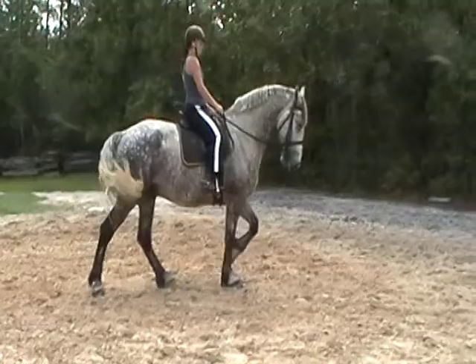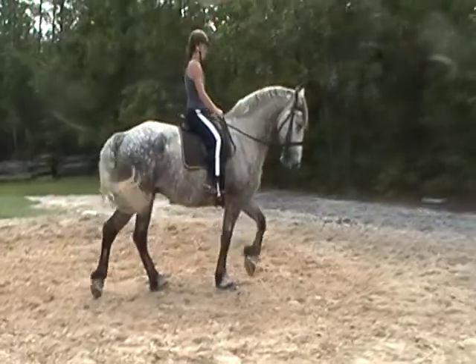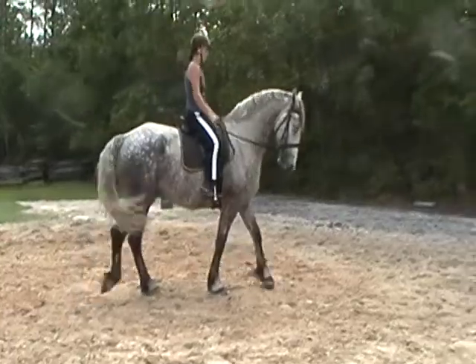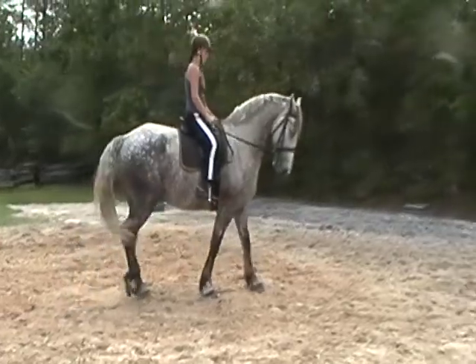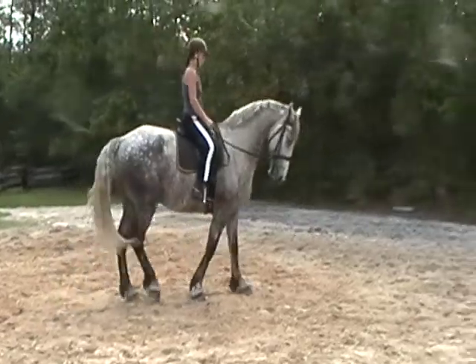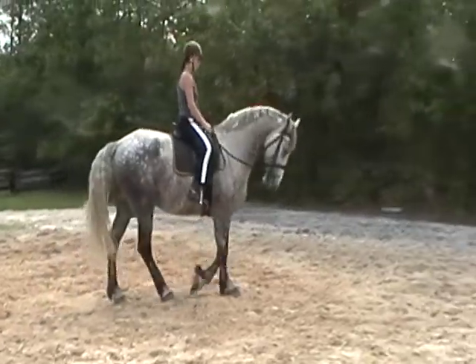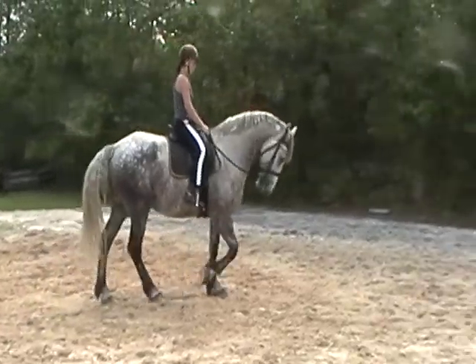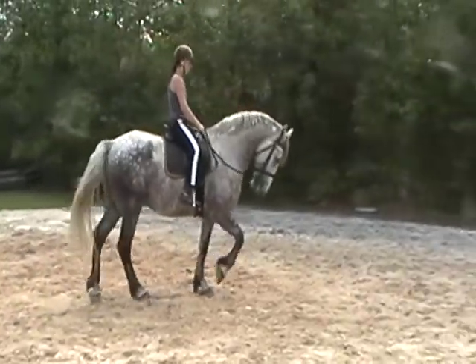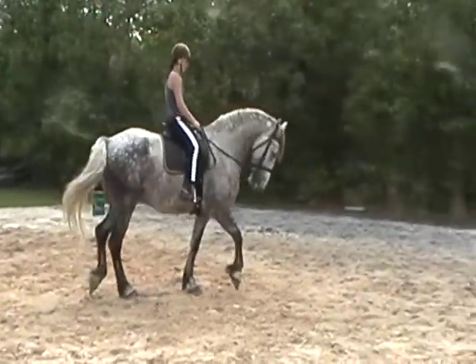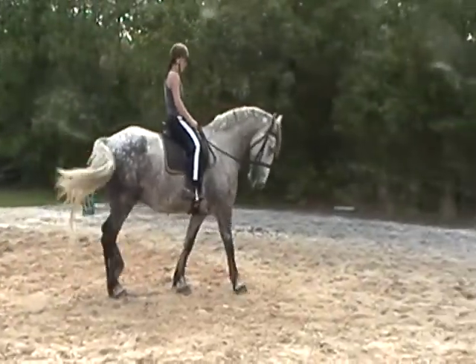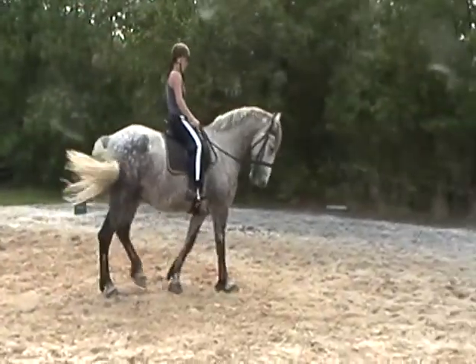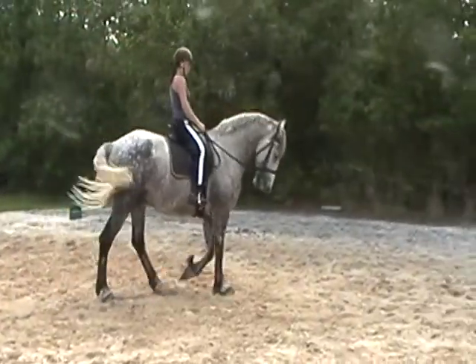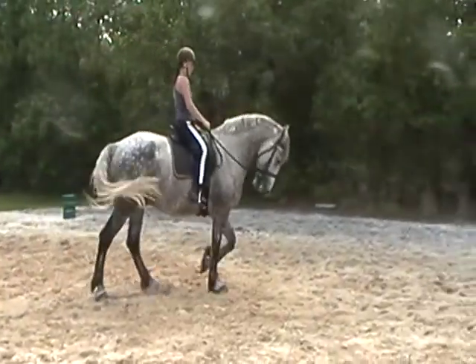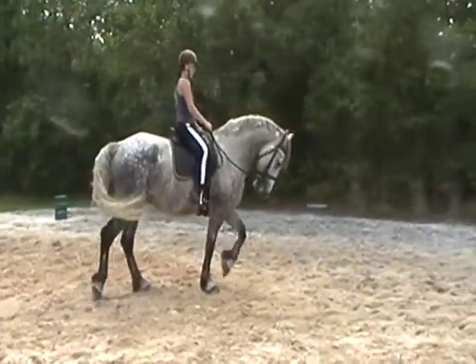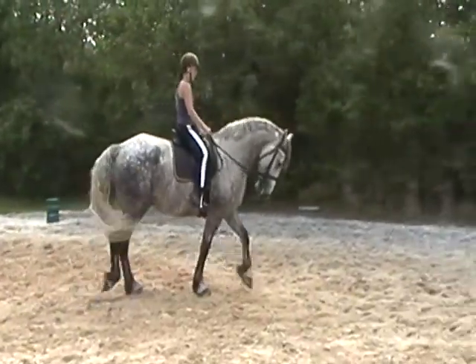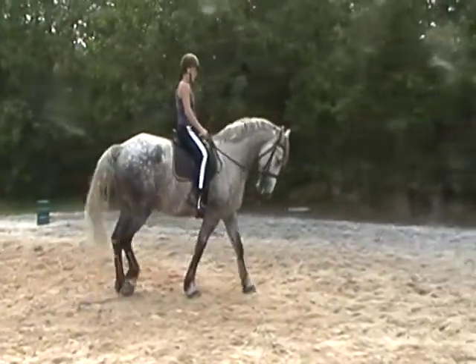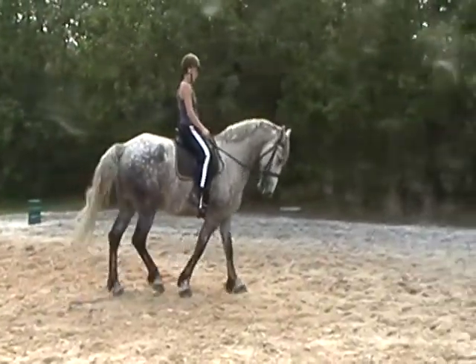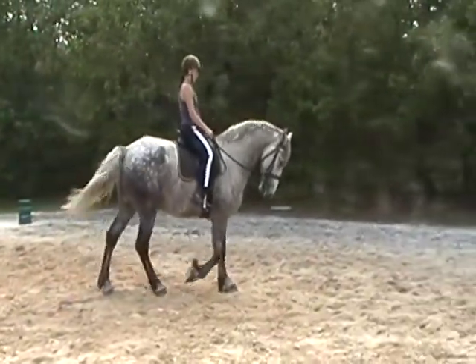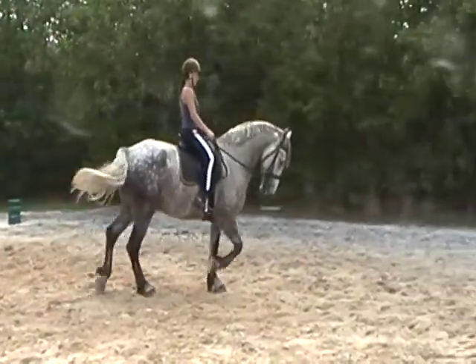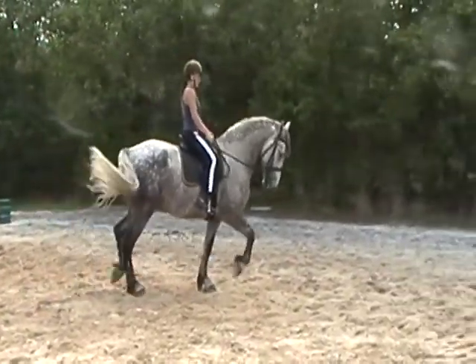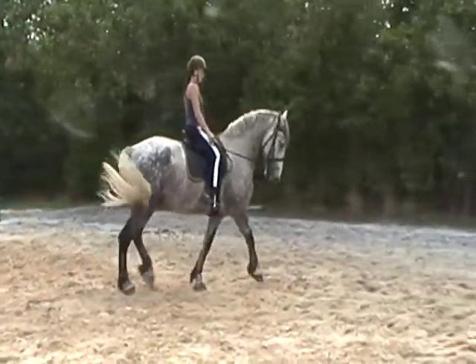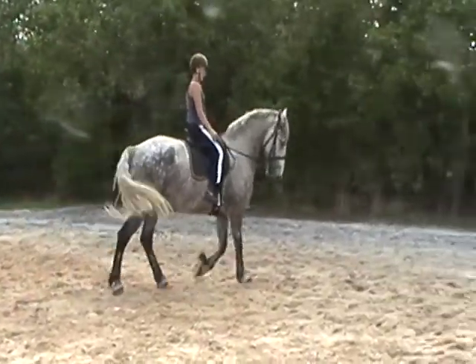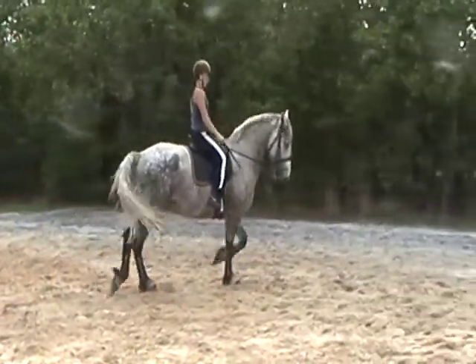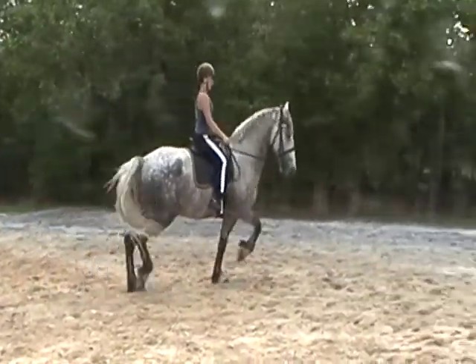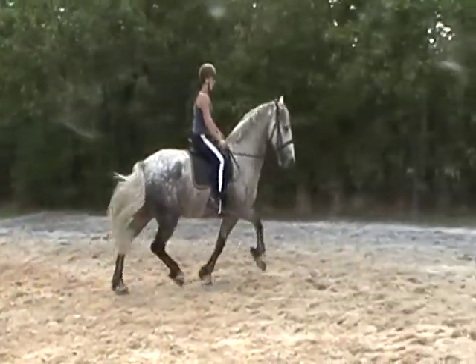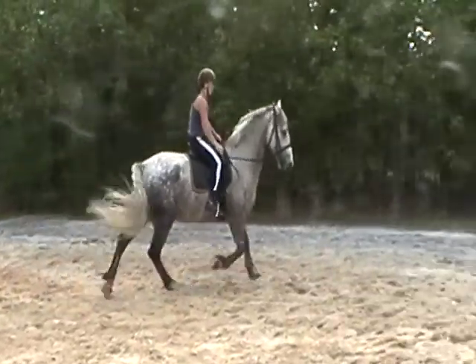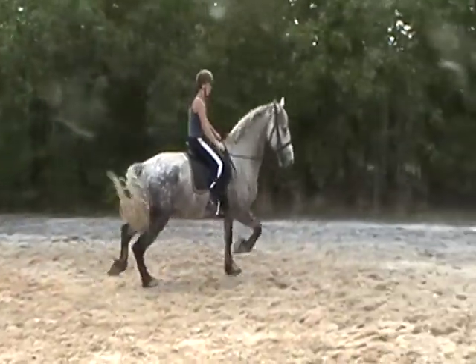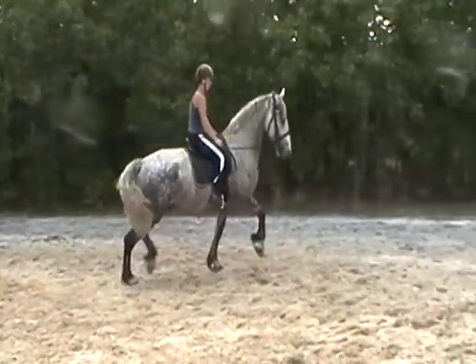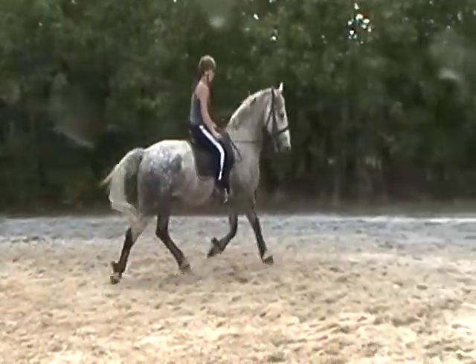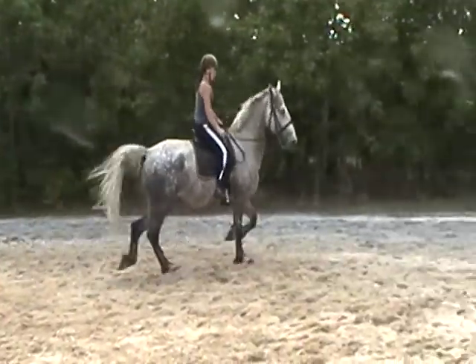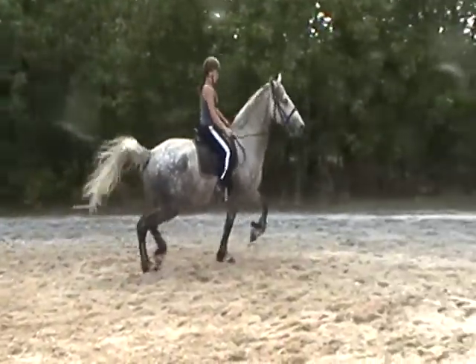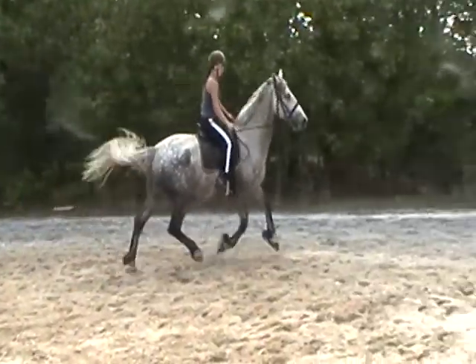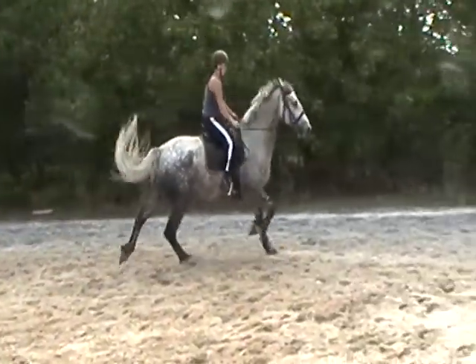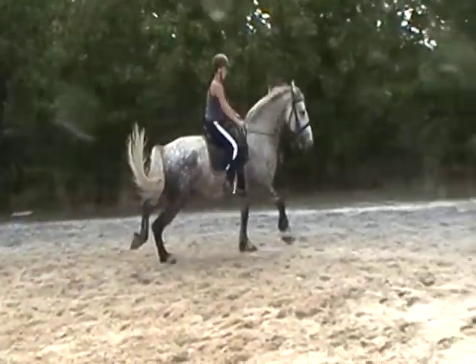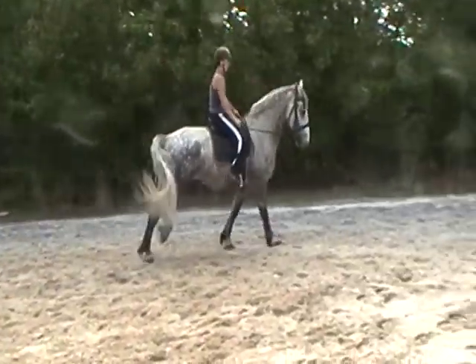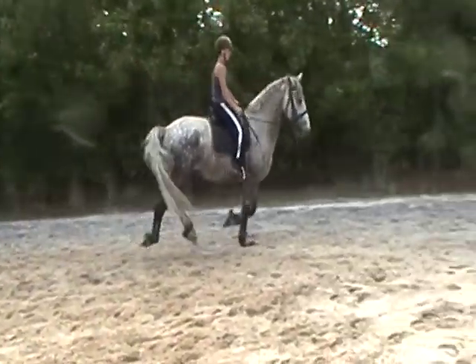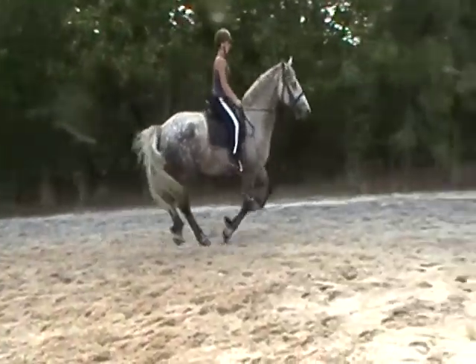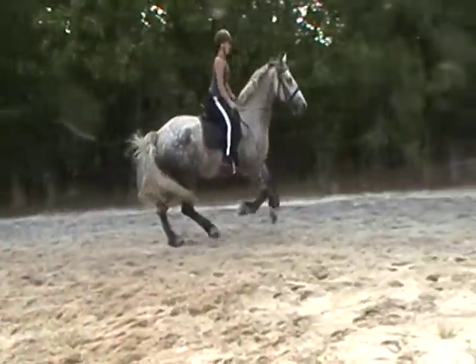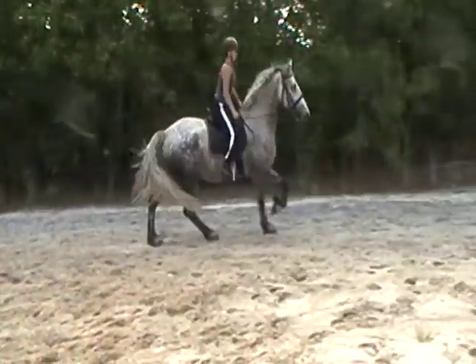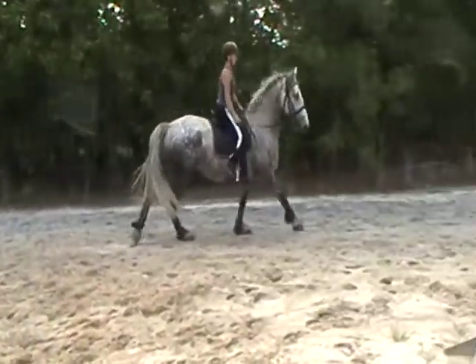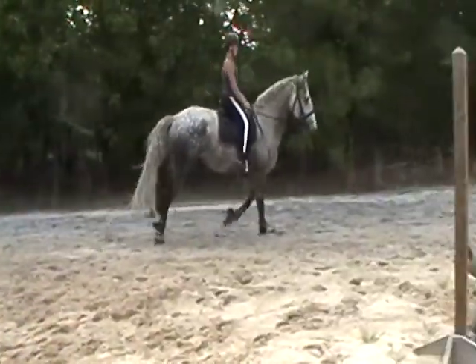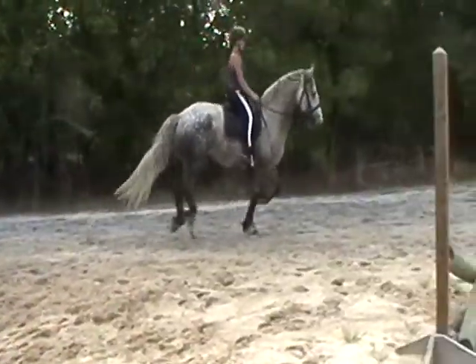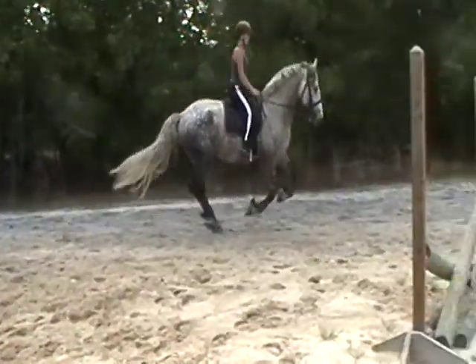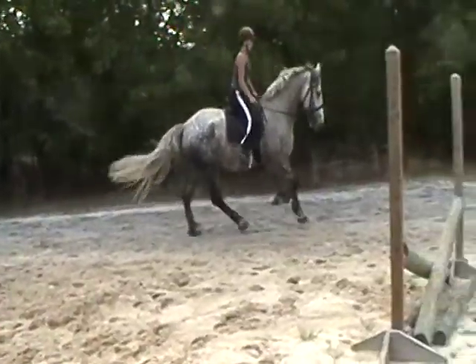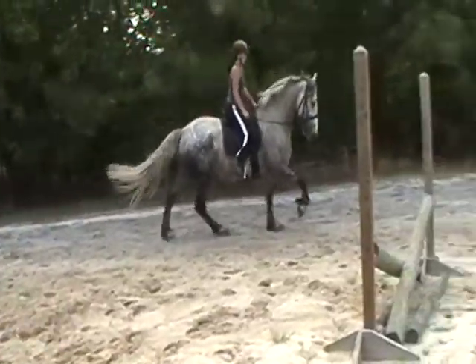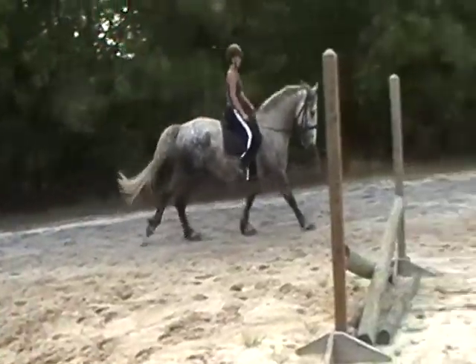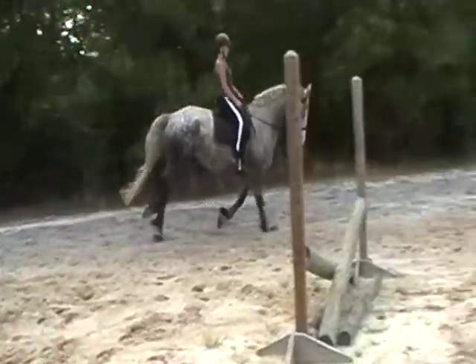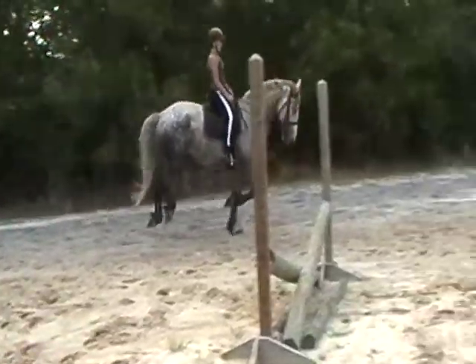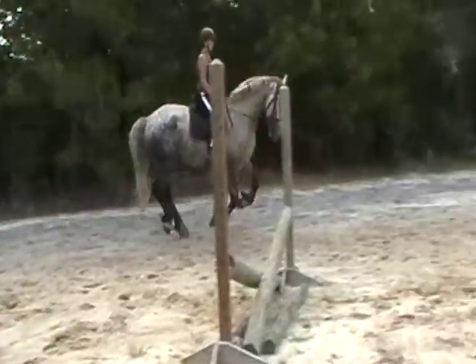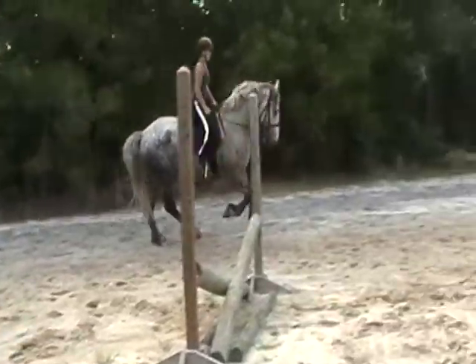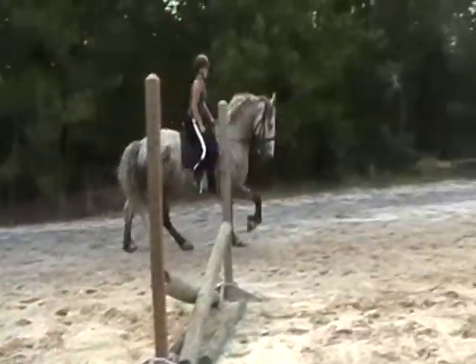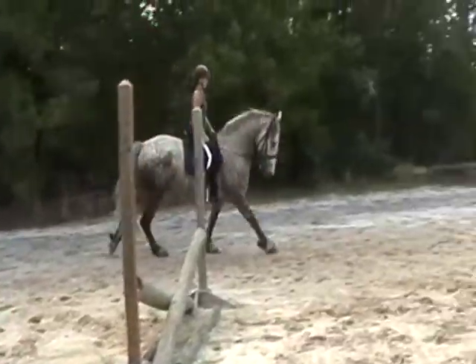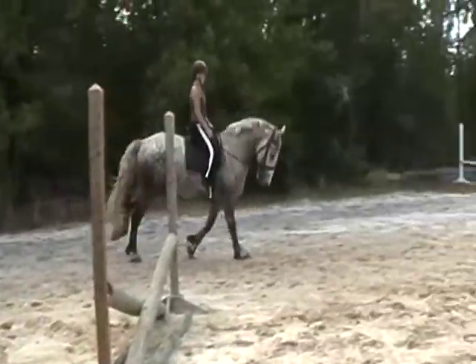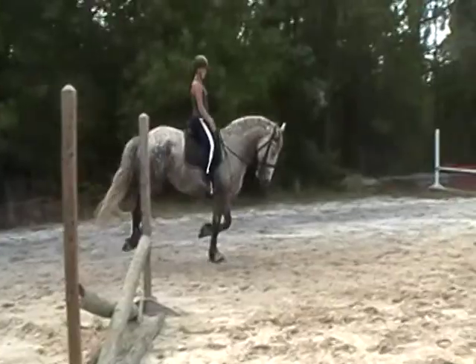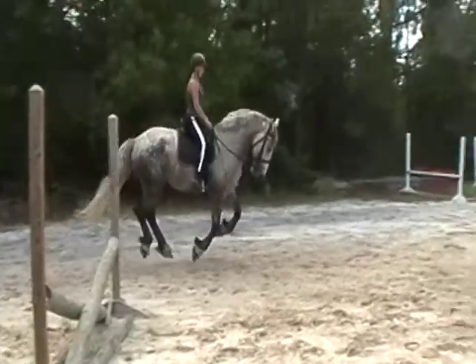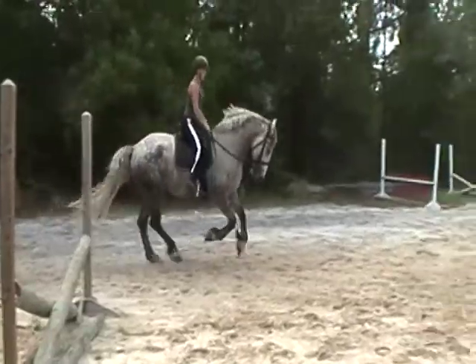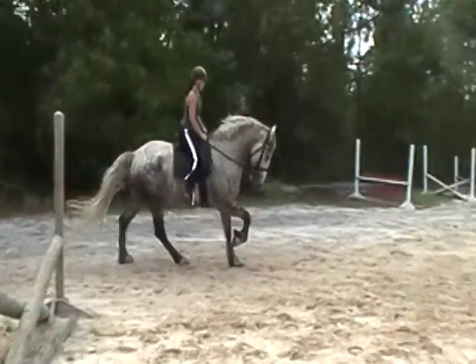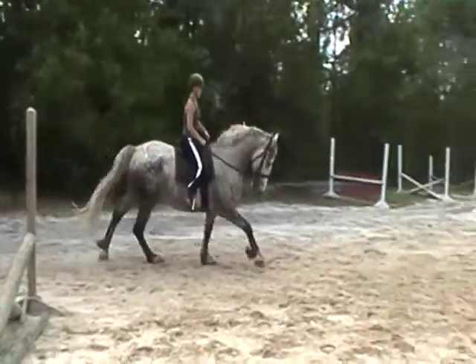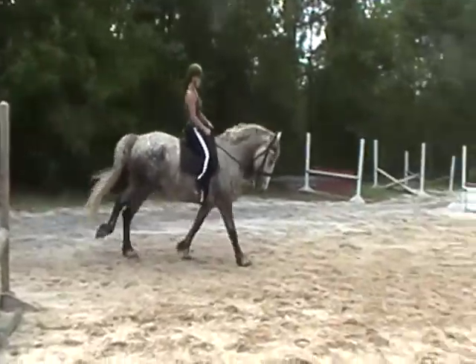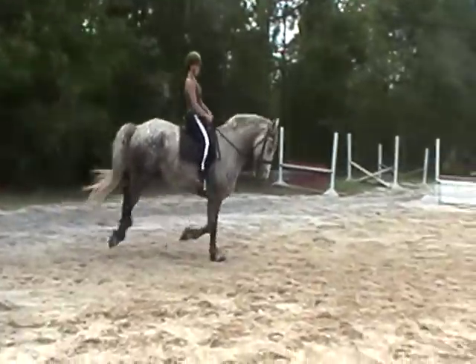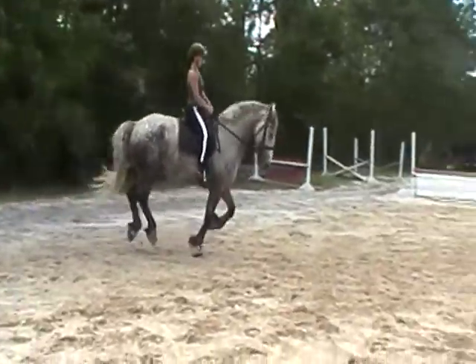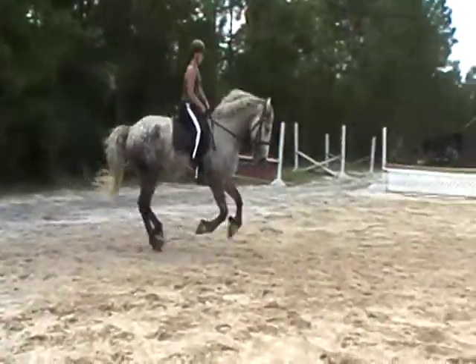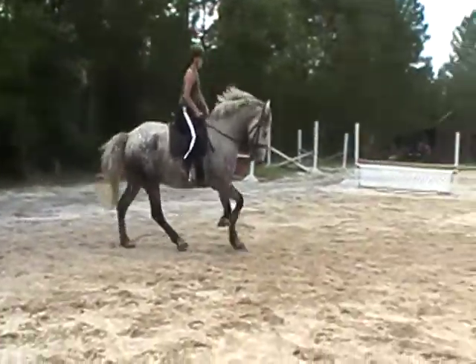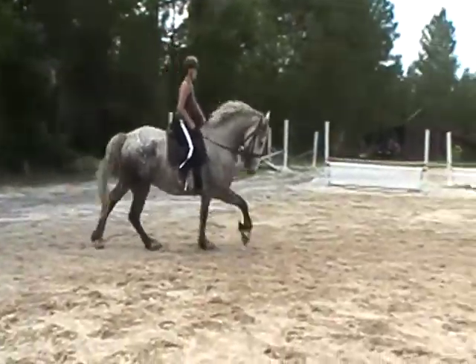Leg yield him over a little bit and canter. A little outside connection. Tell him good boy.